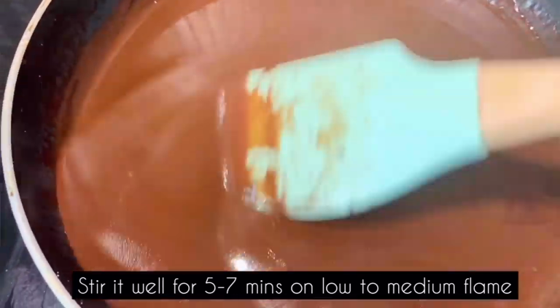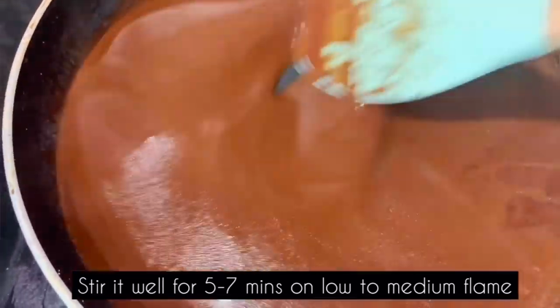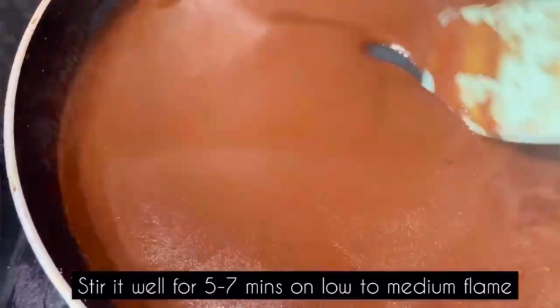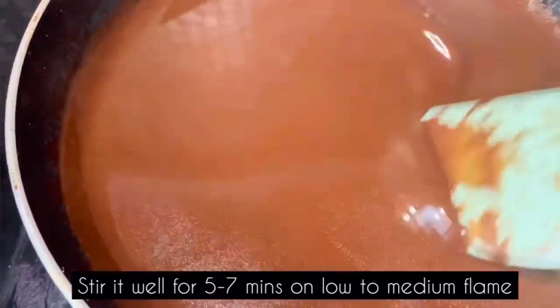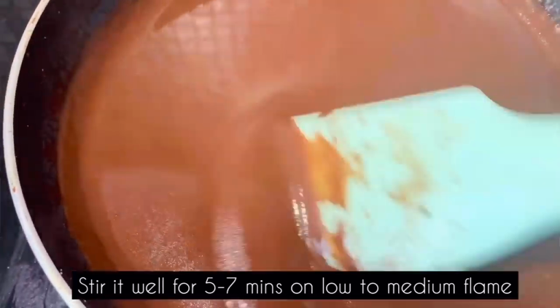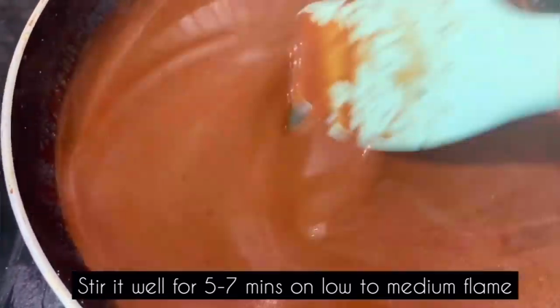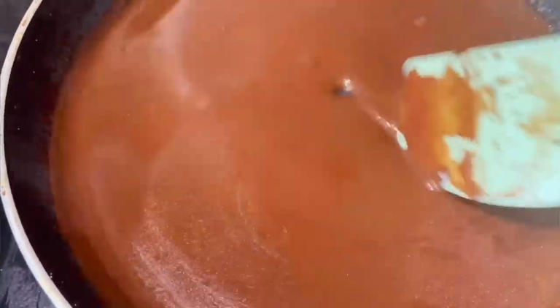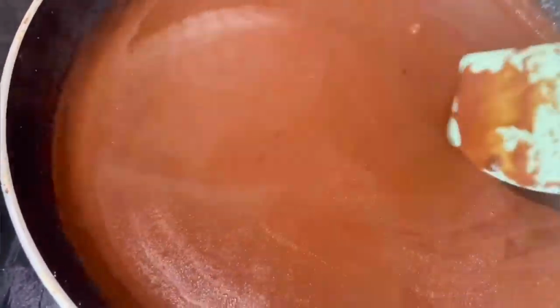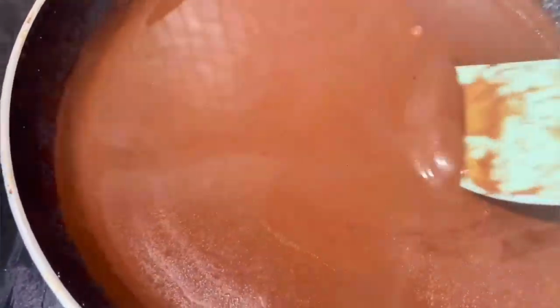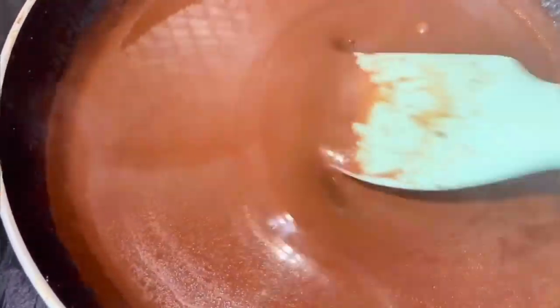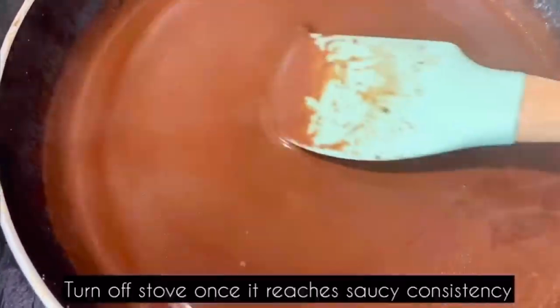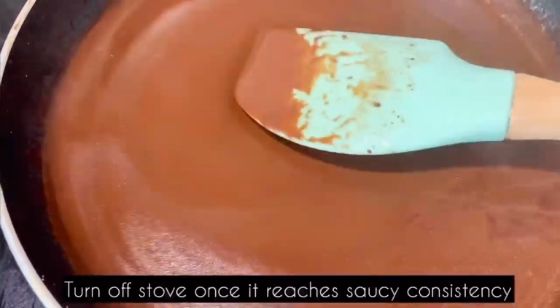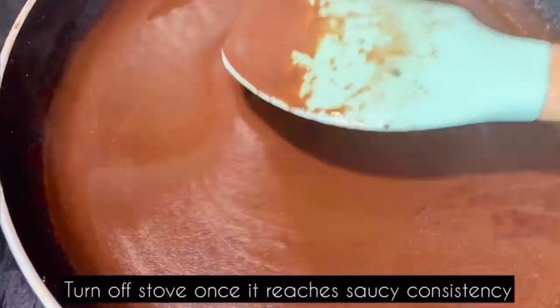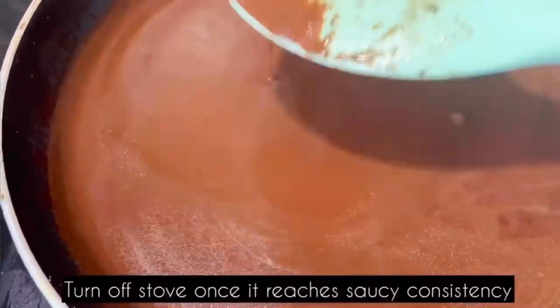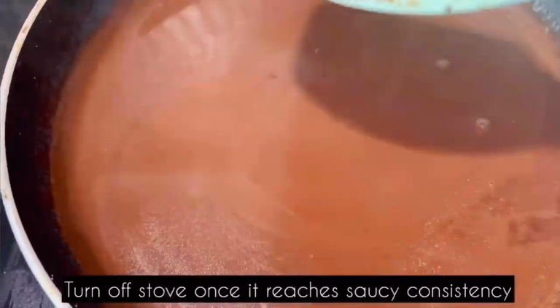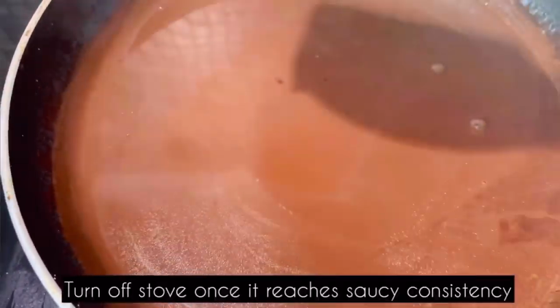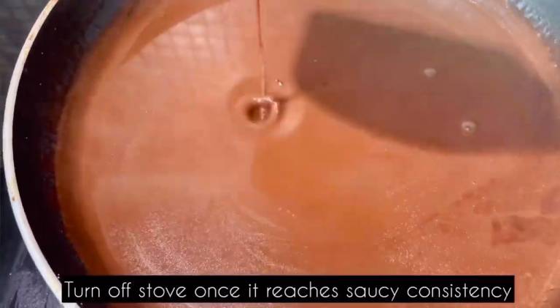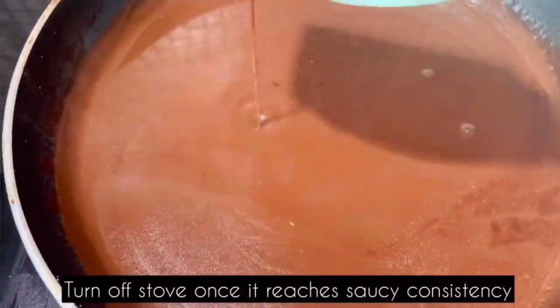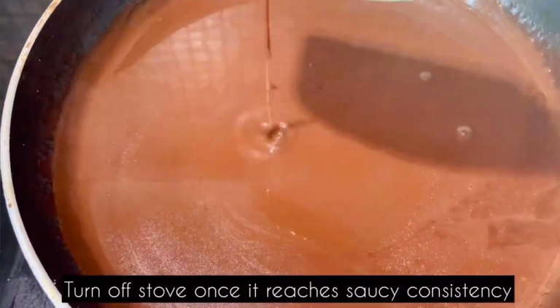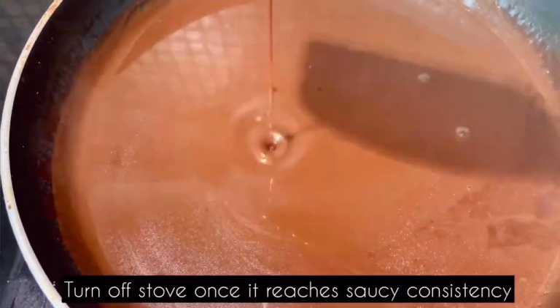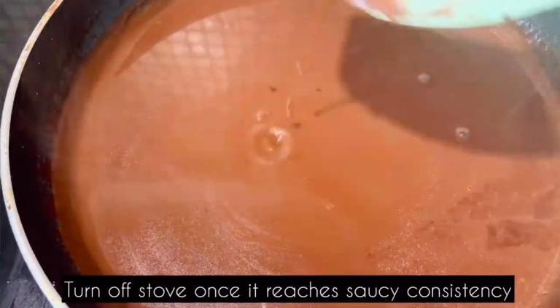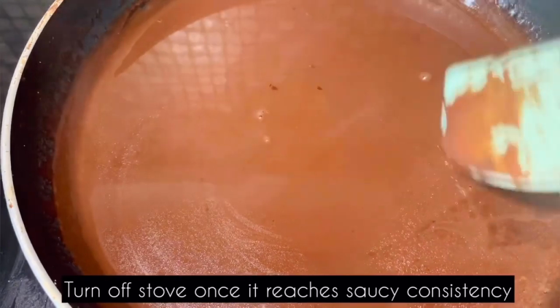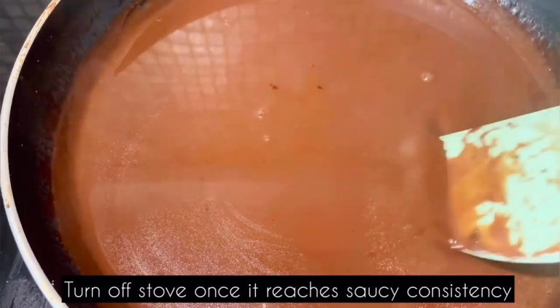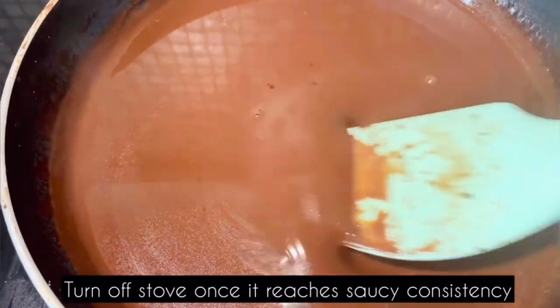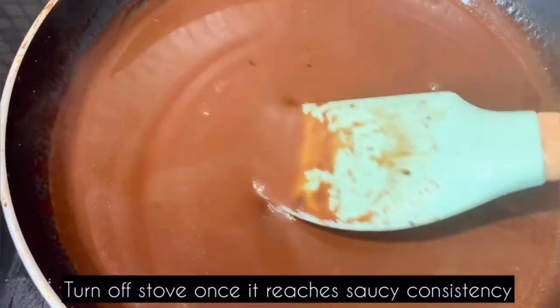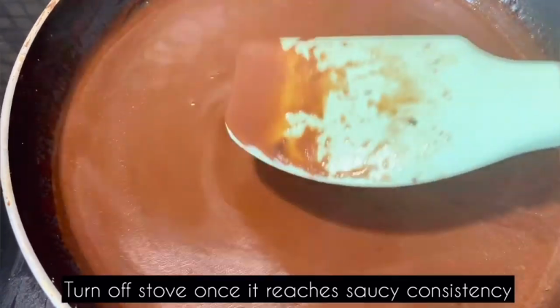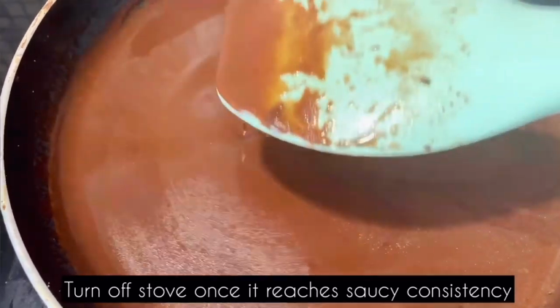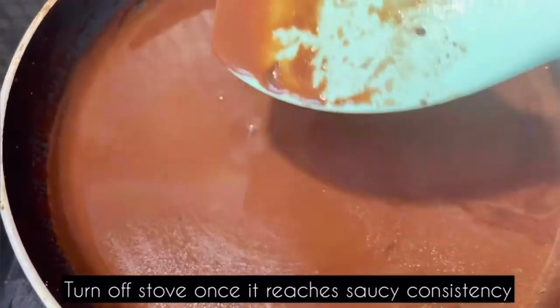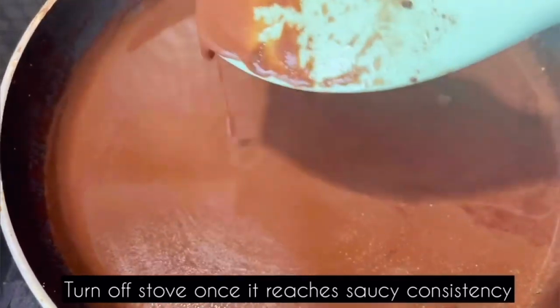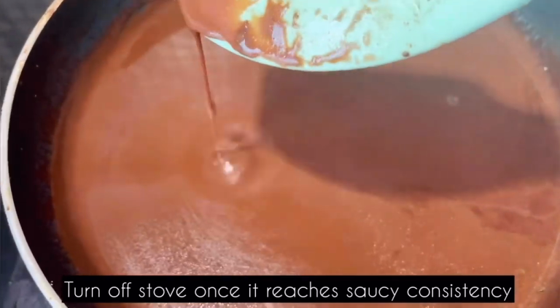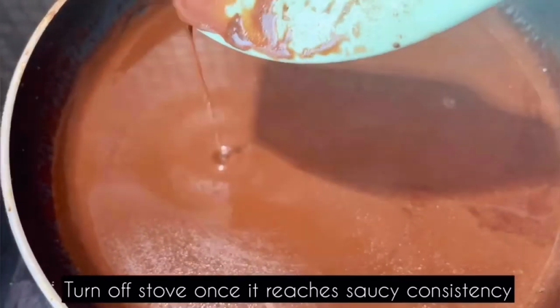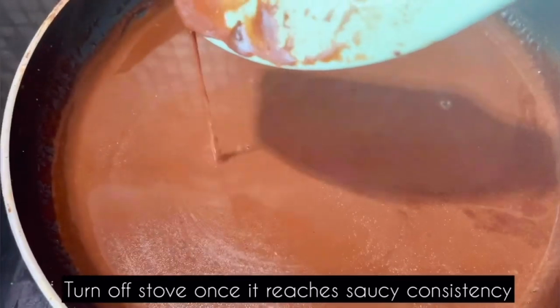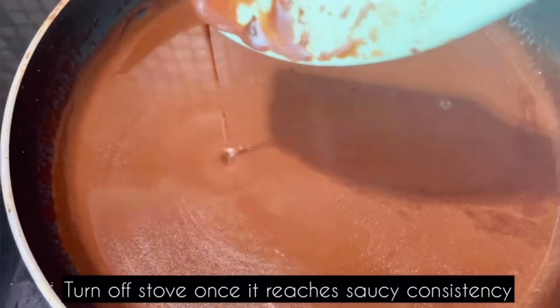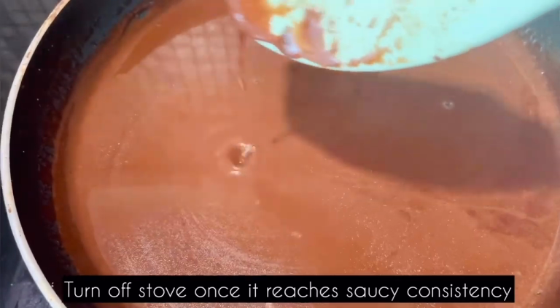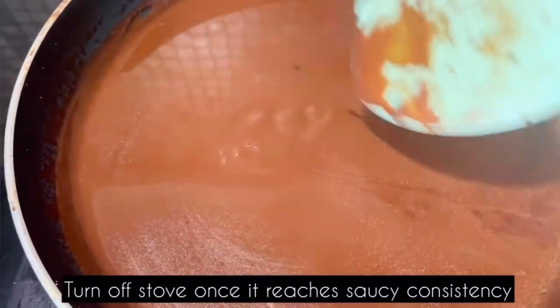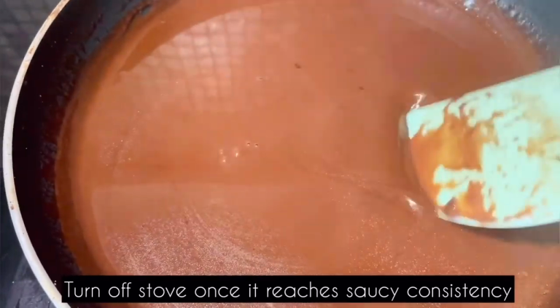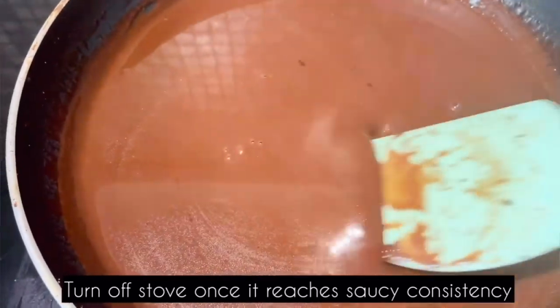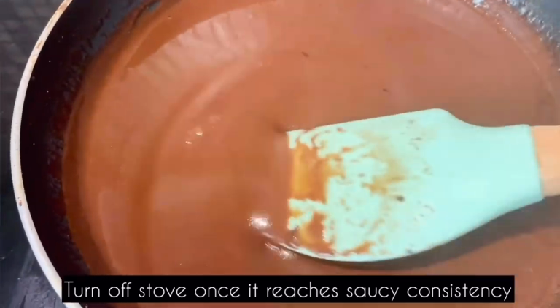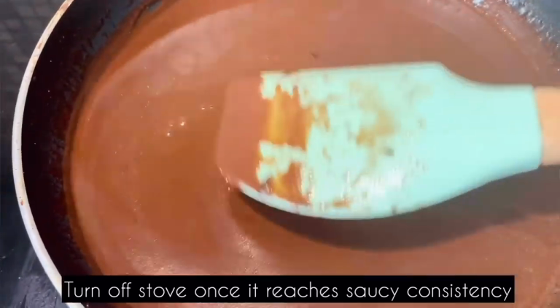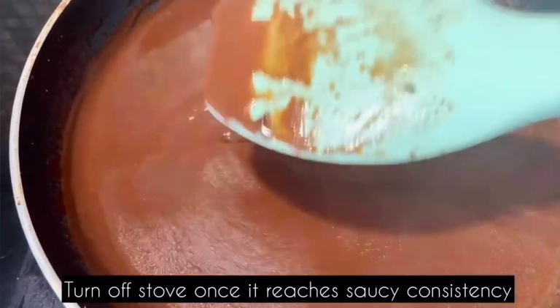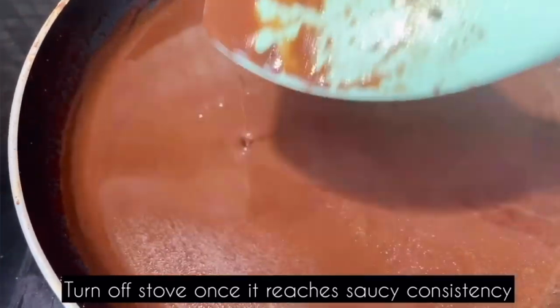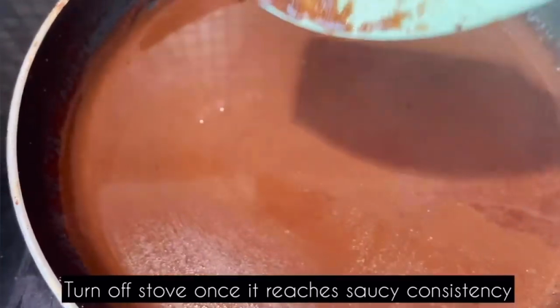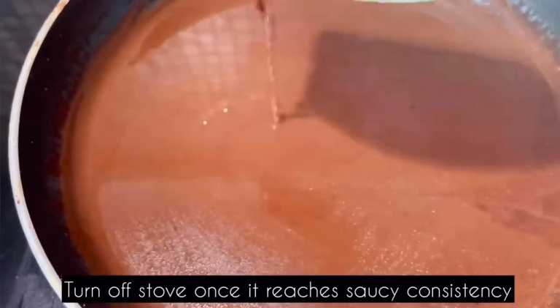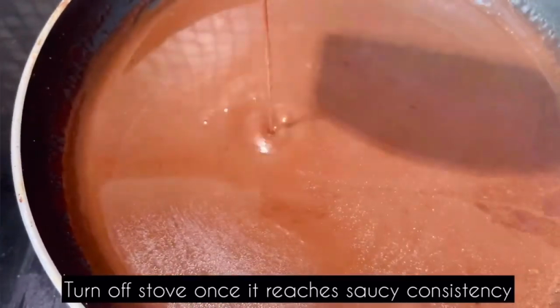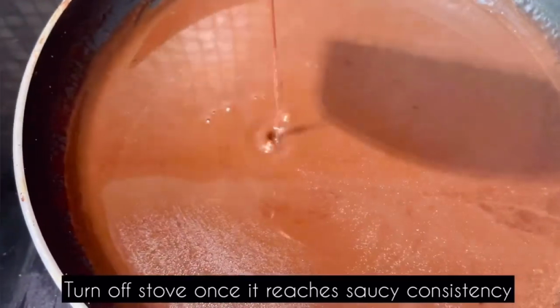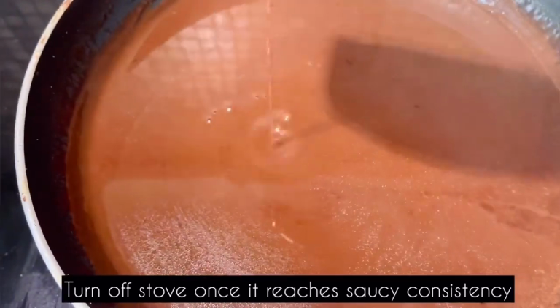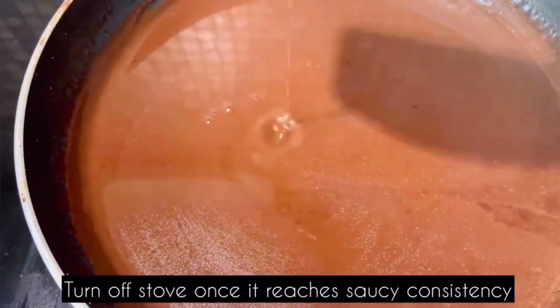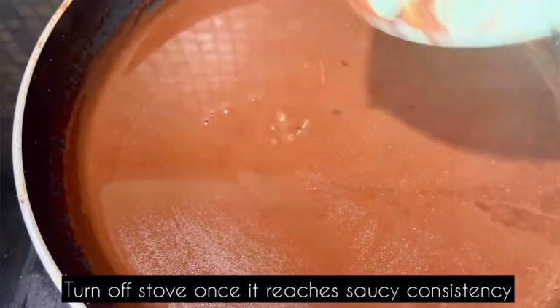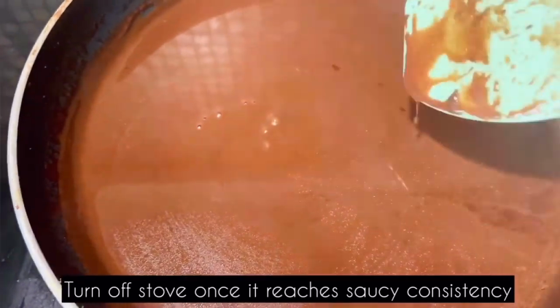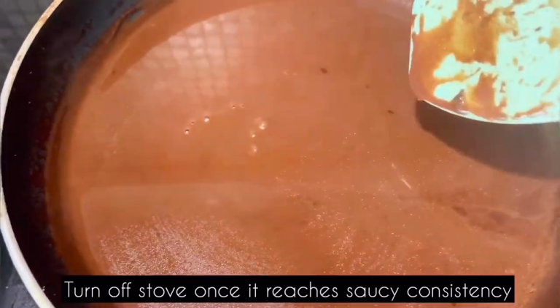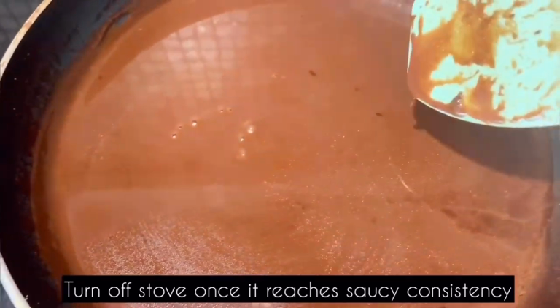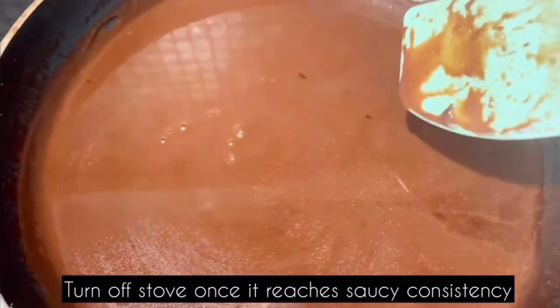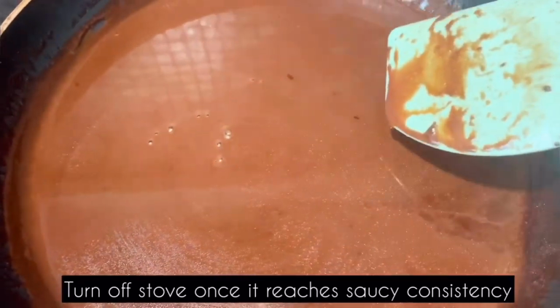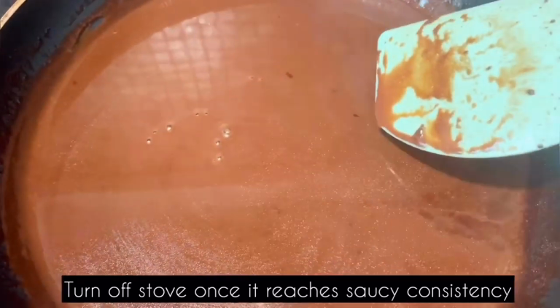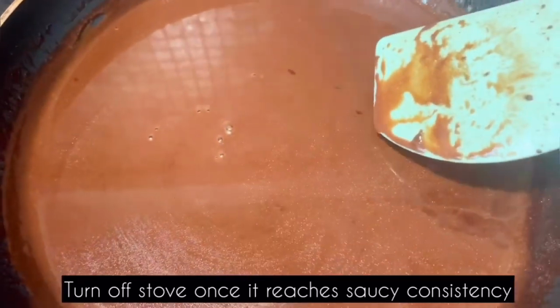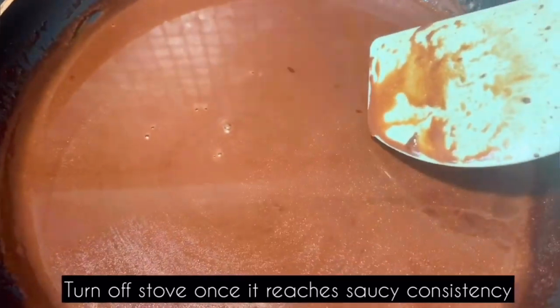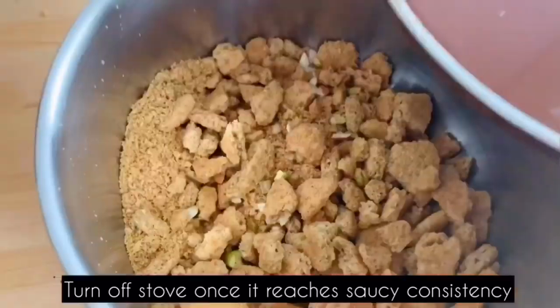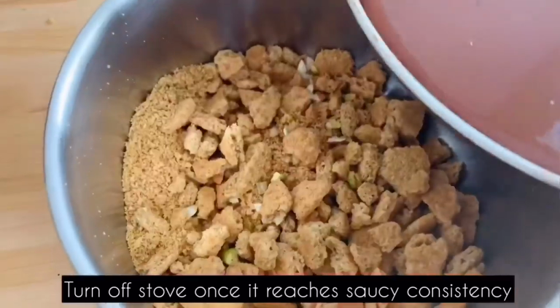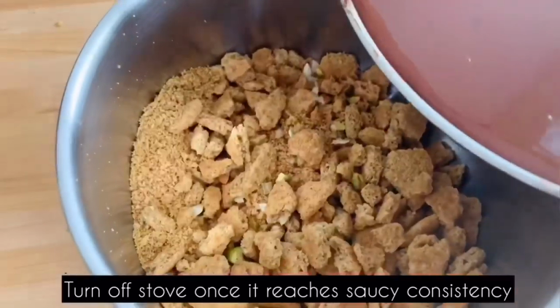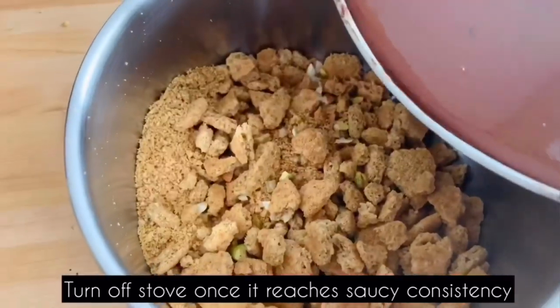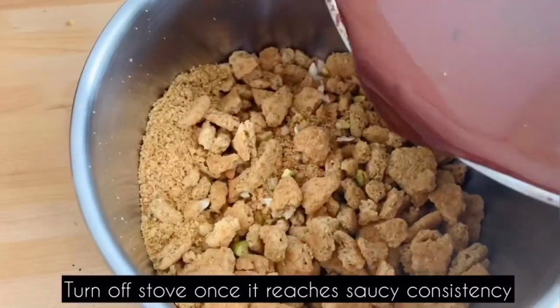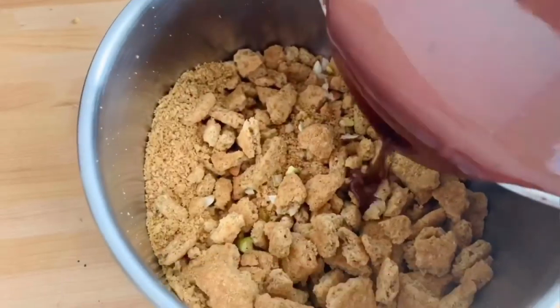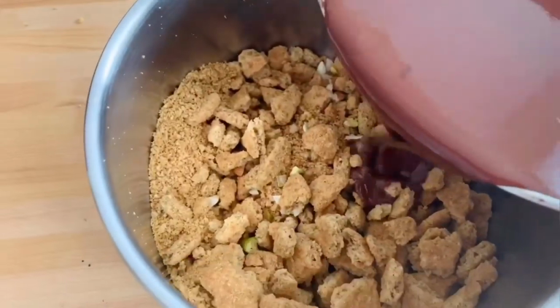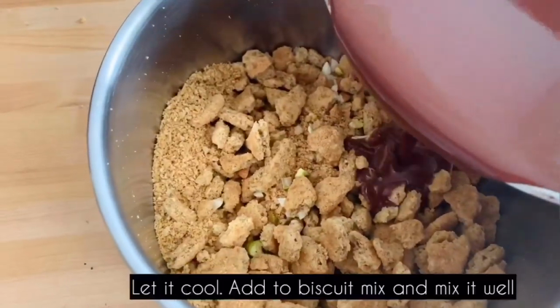Stir on low flame. After 5–7 minutes, you will get a nice sauce consistency. At that stage, add the chocolate.